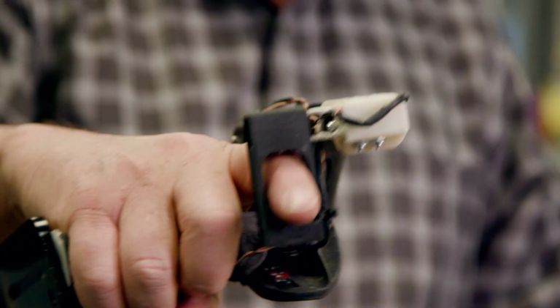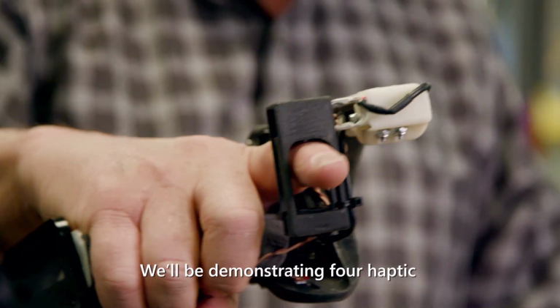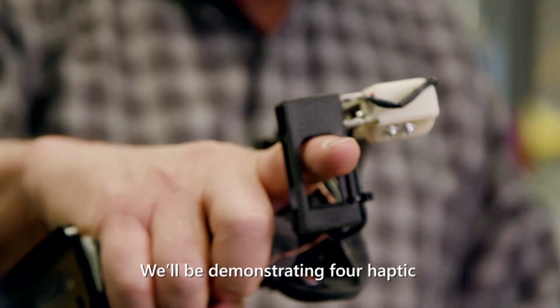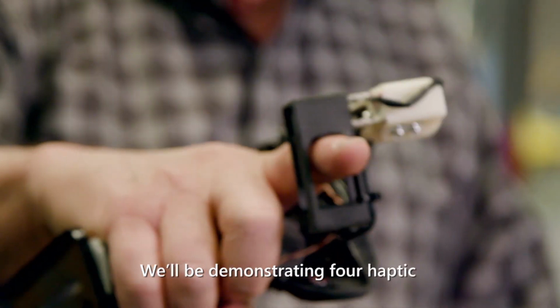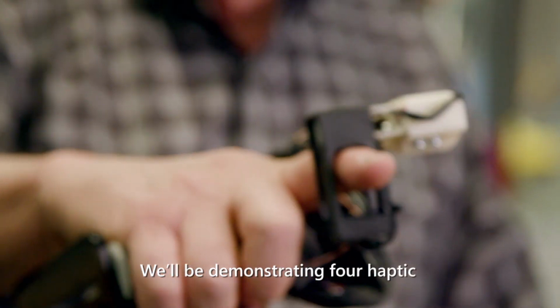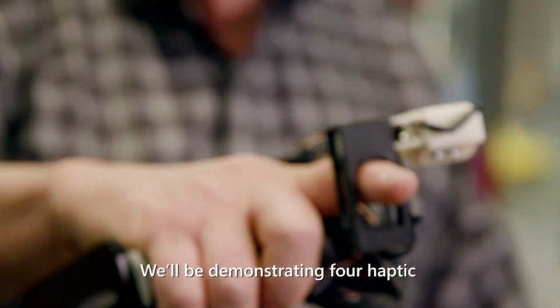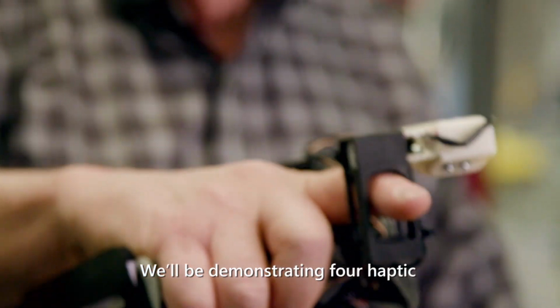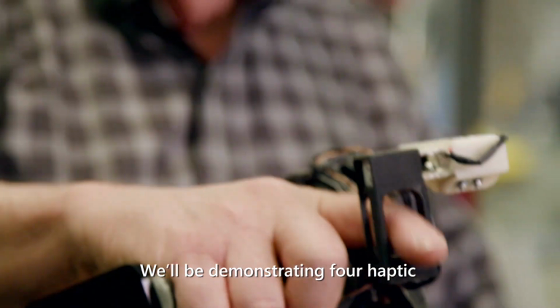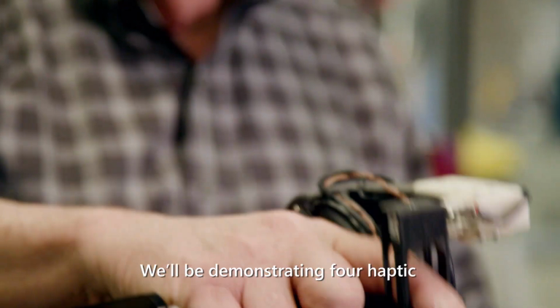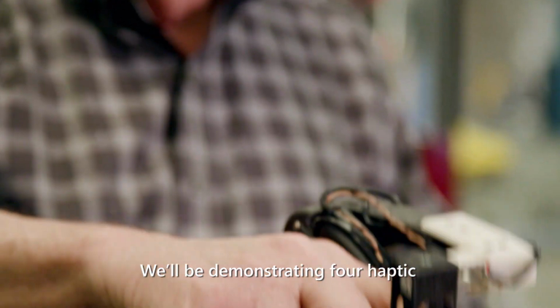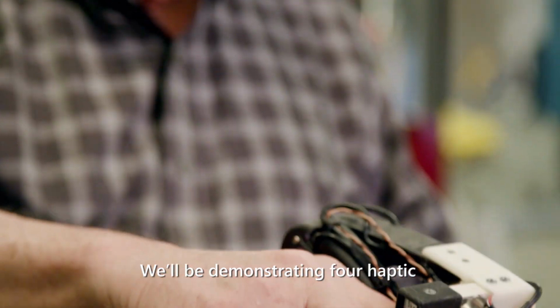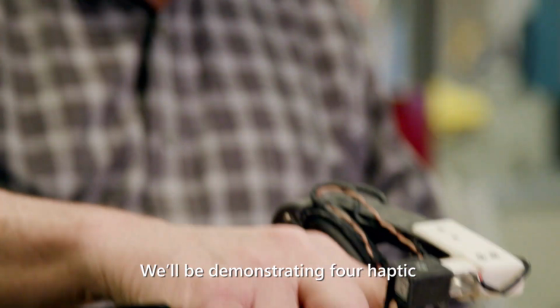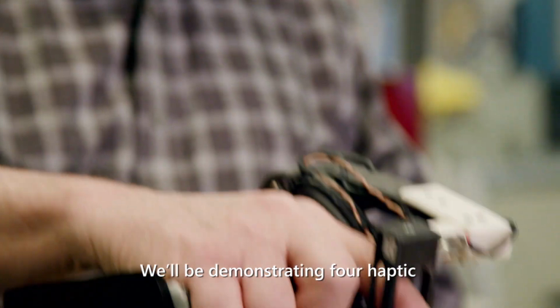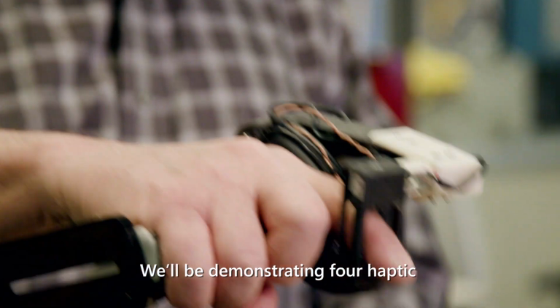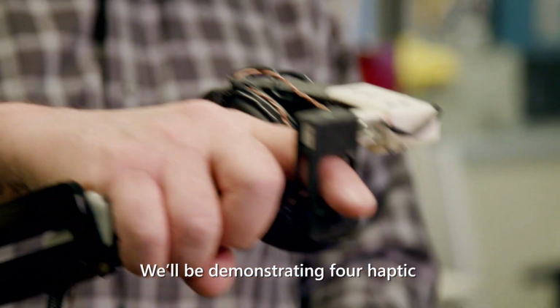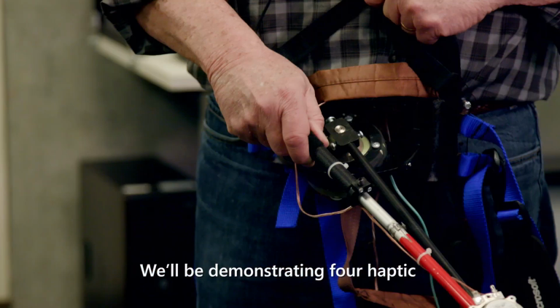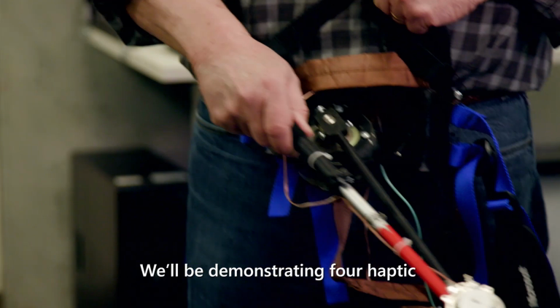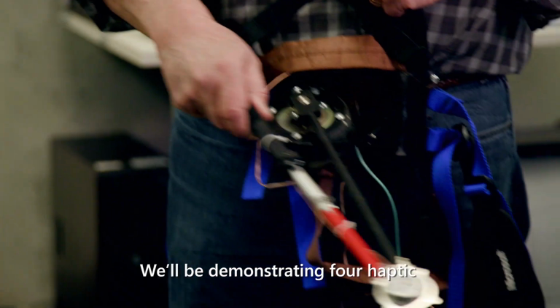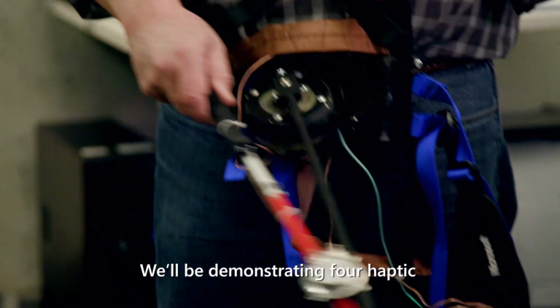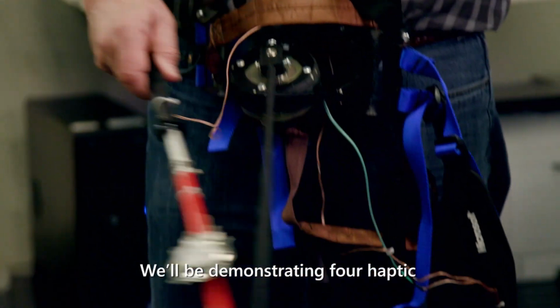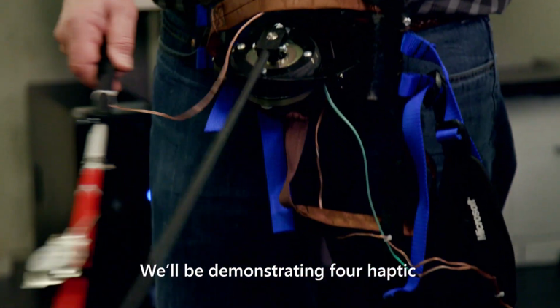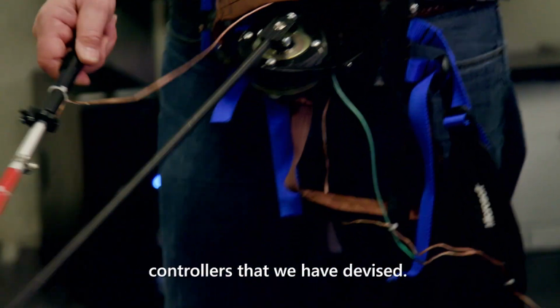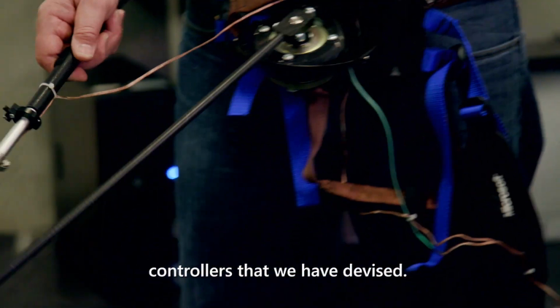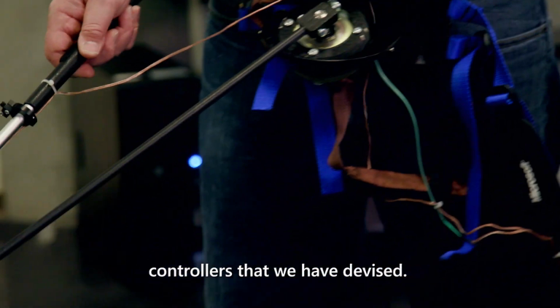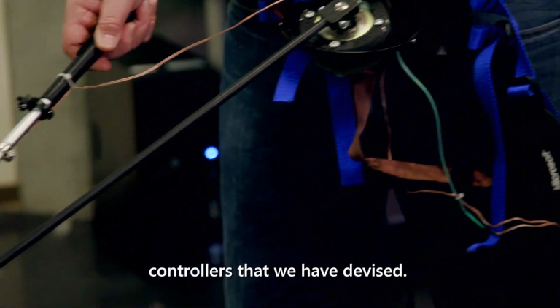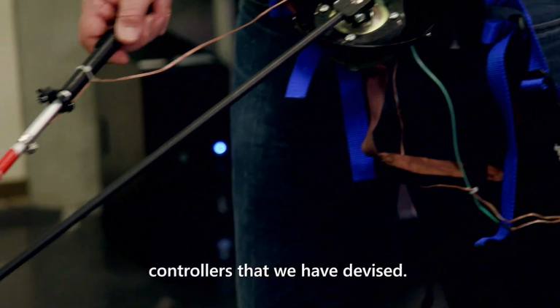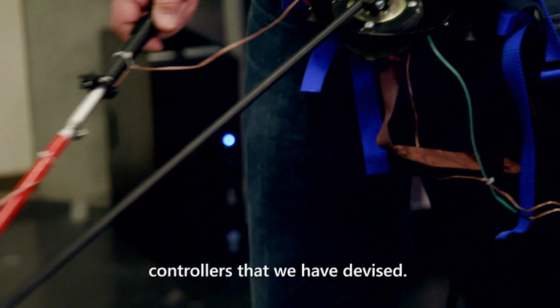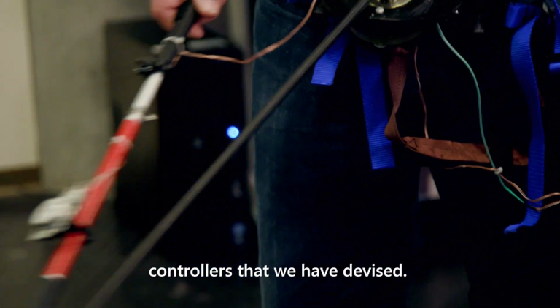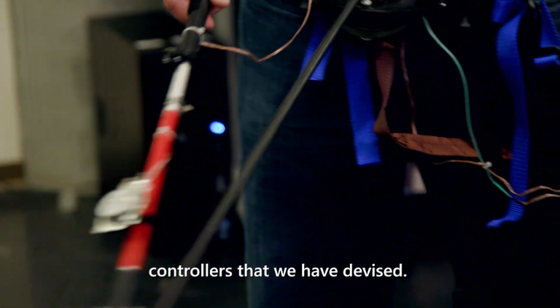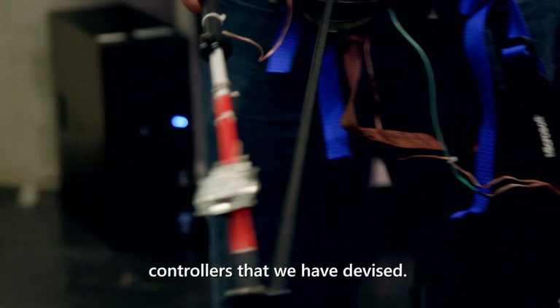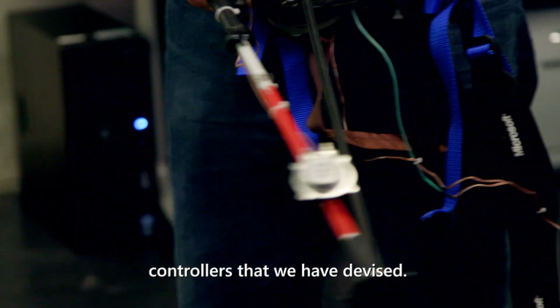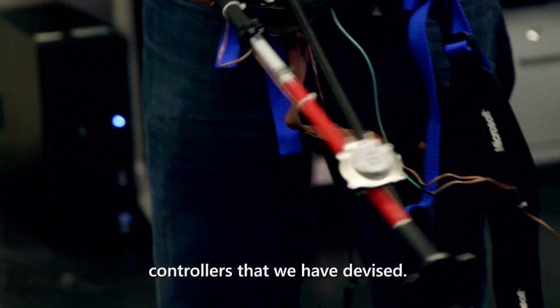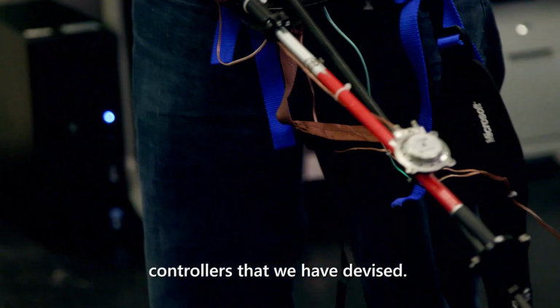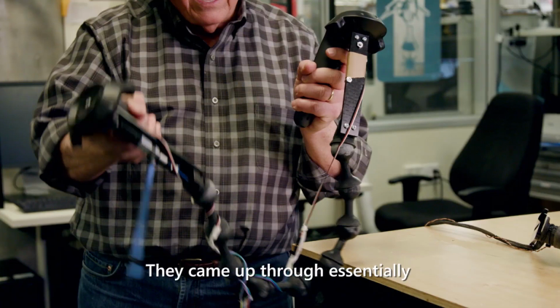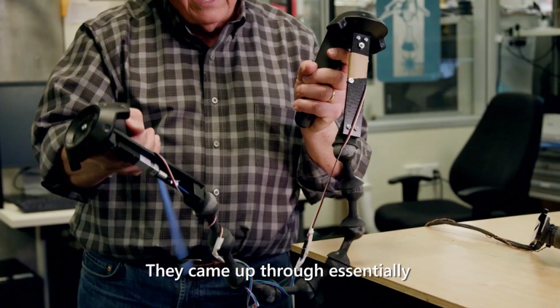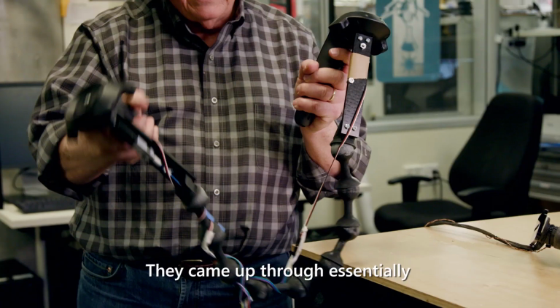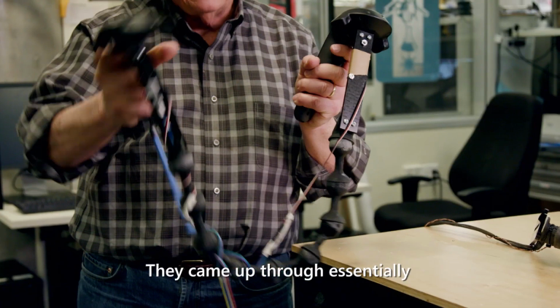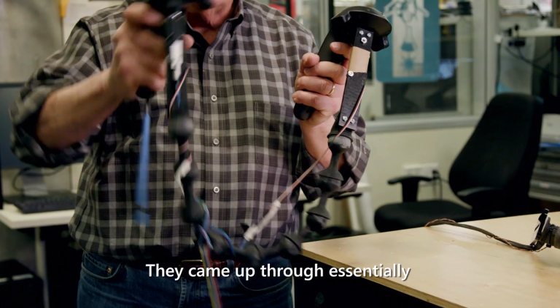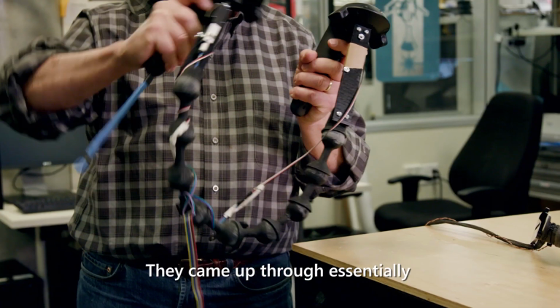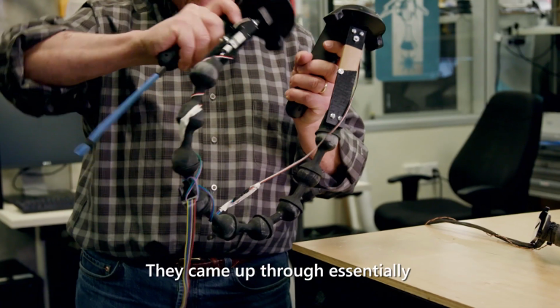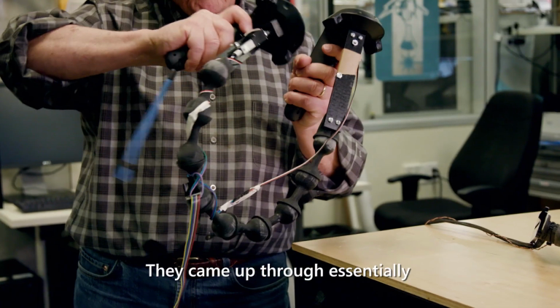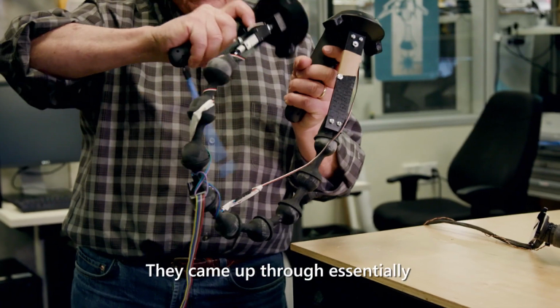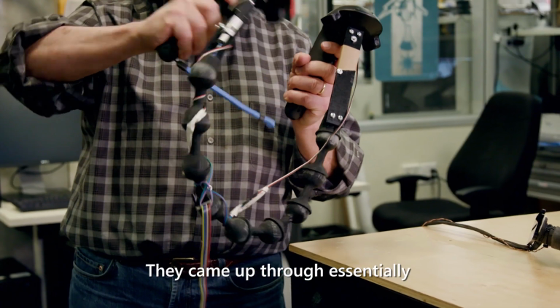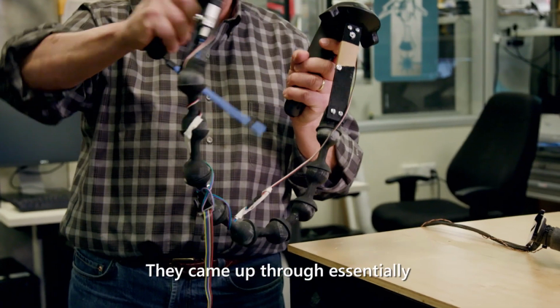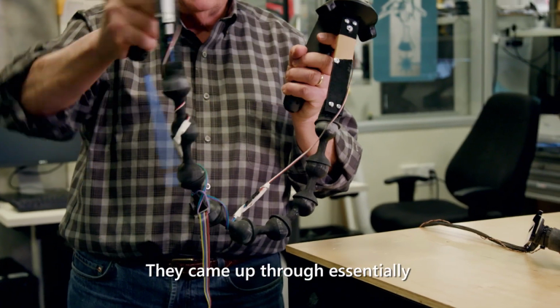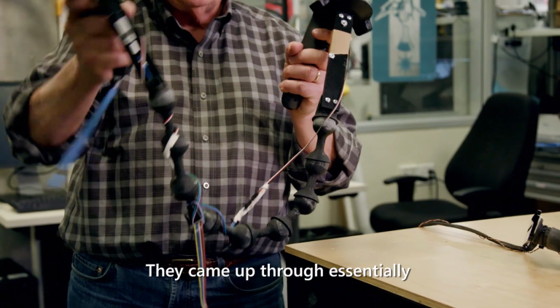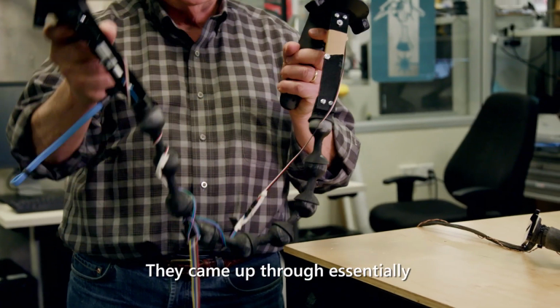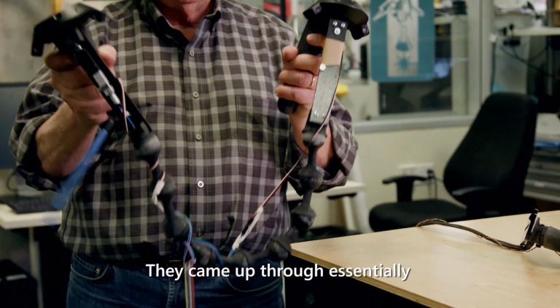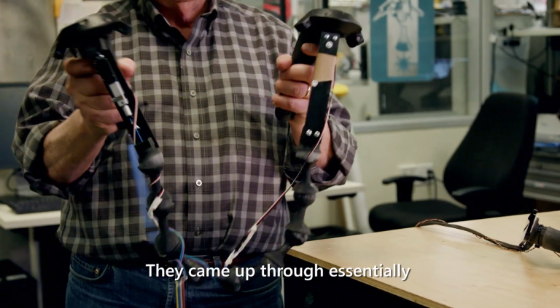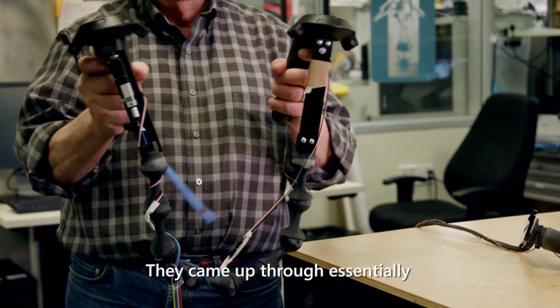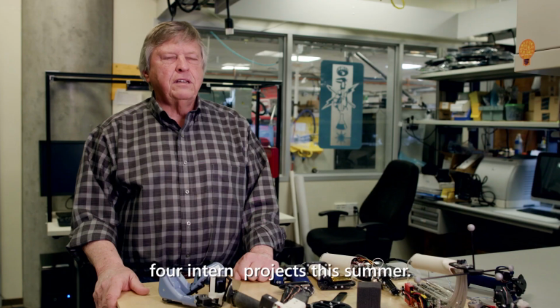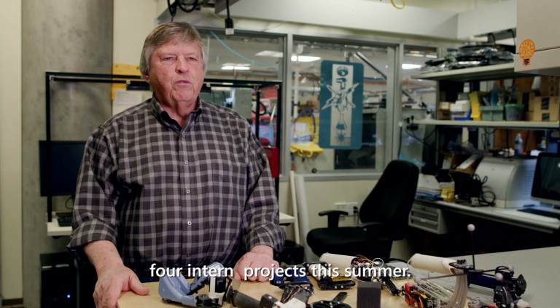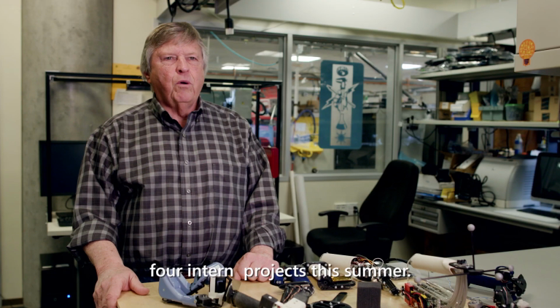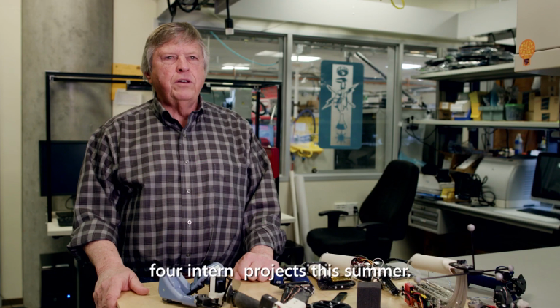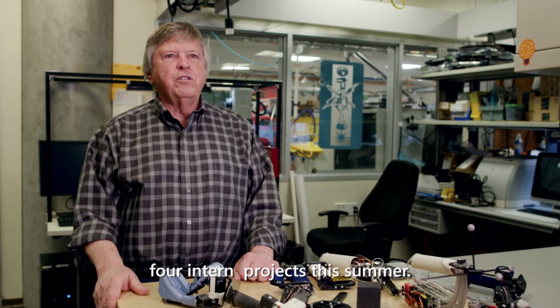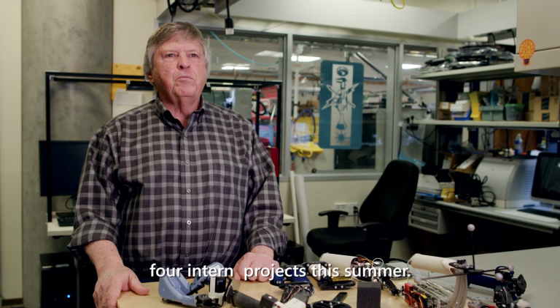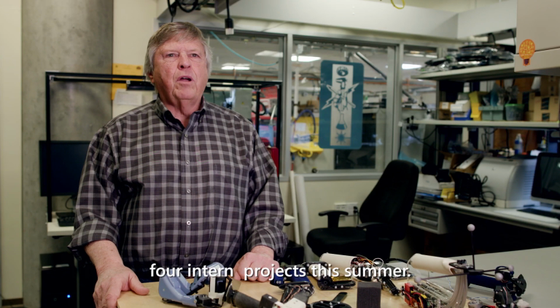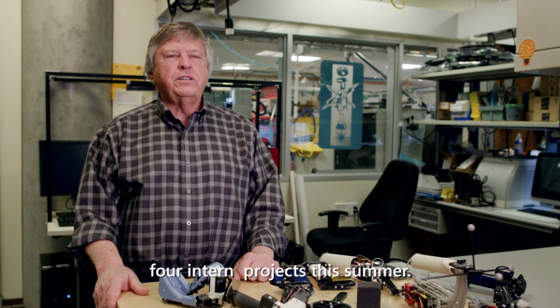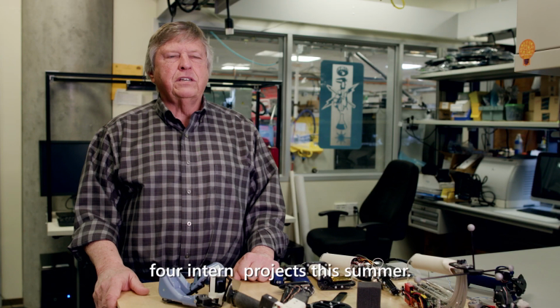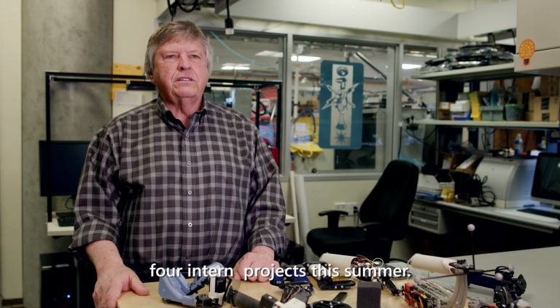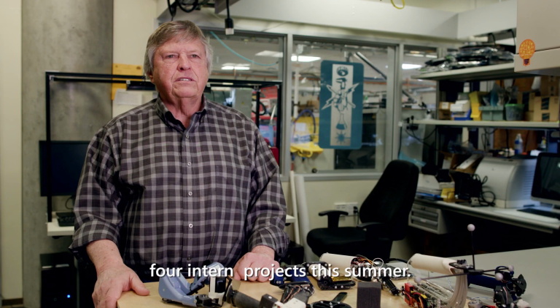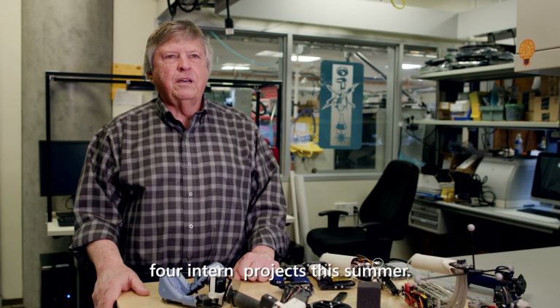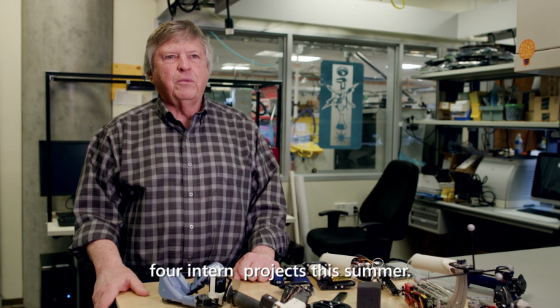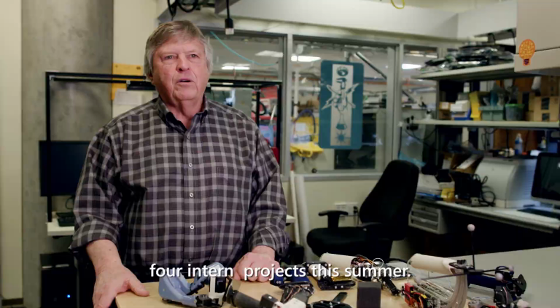We'll be demonstrating four haptic controllers that we've devised, and they came up through essentially four intern projects this summer.